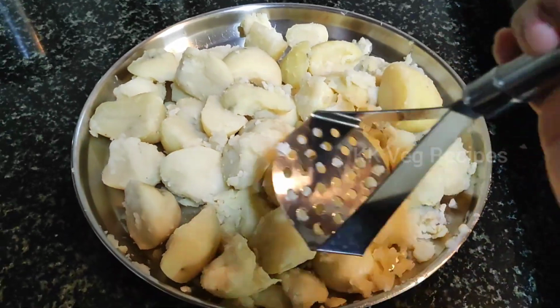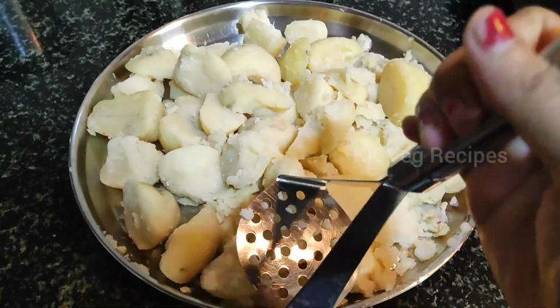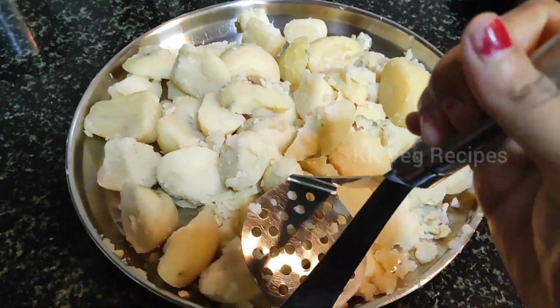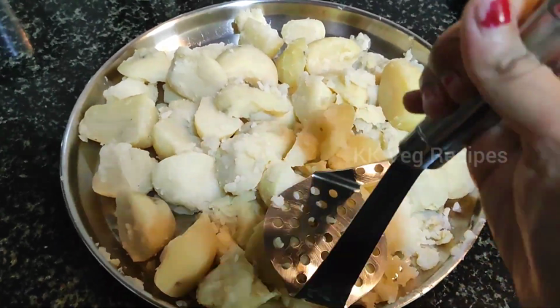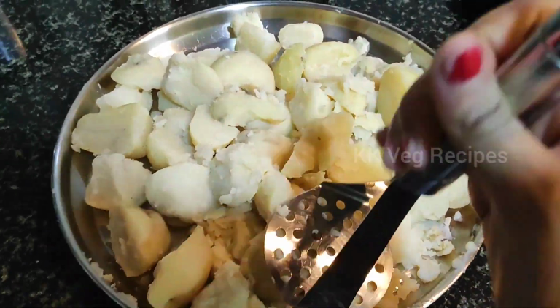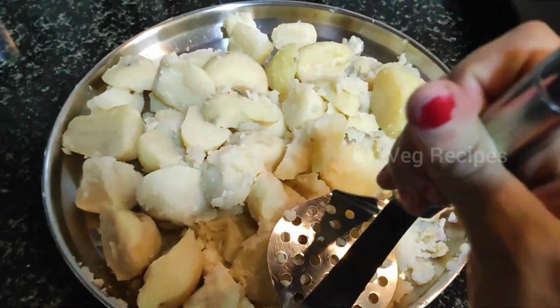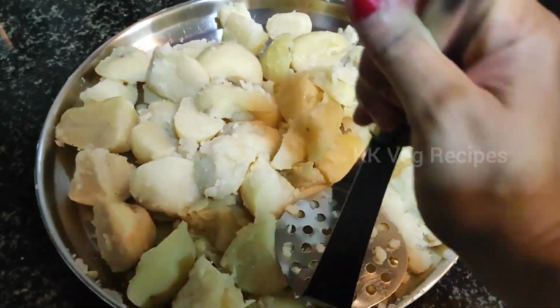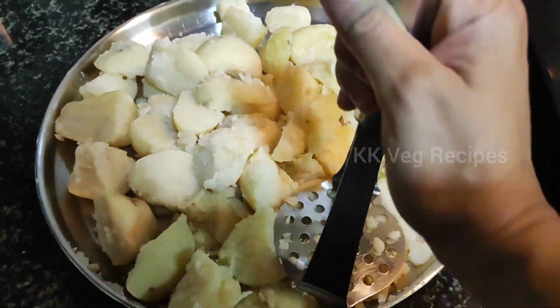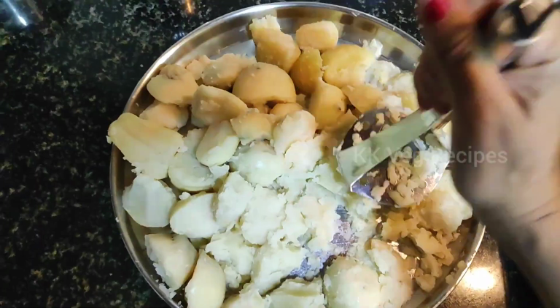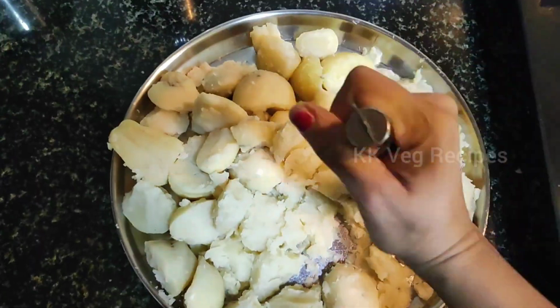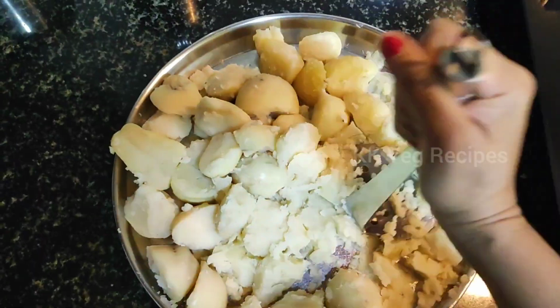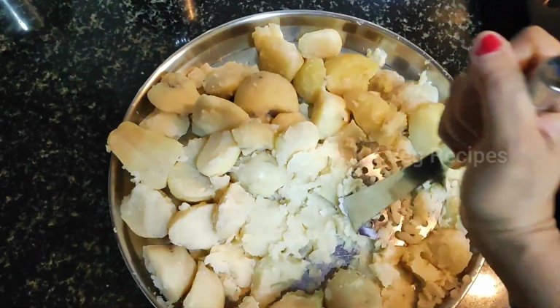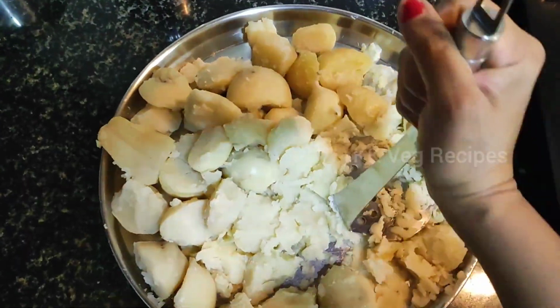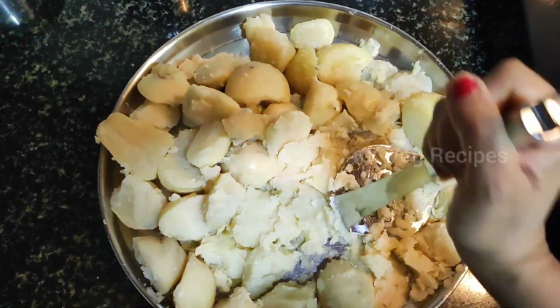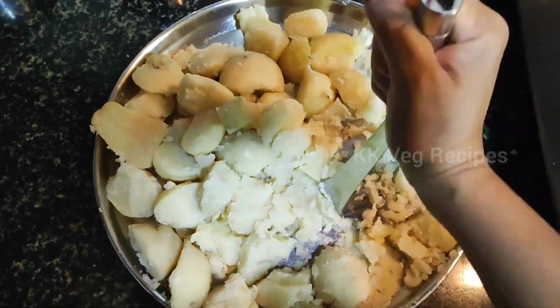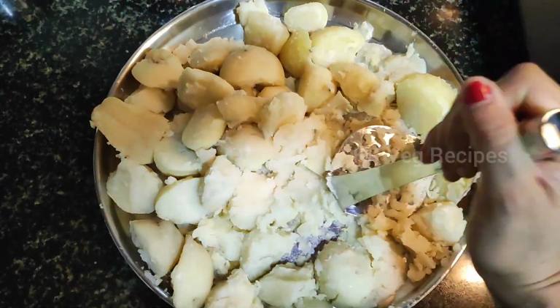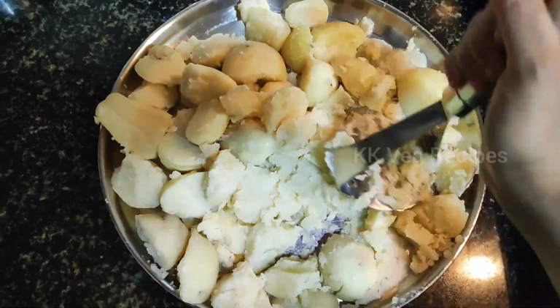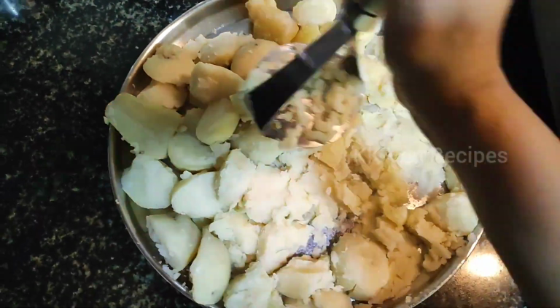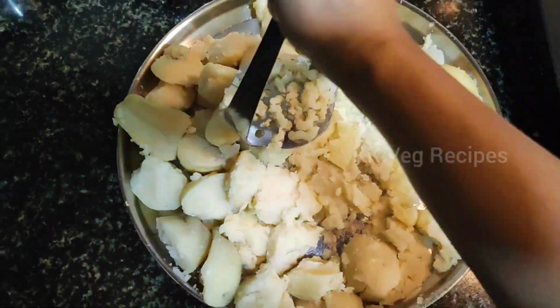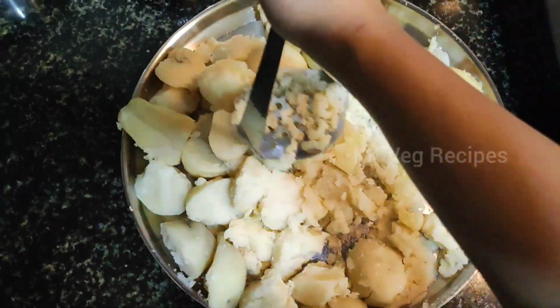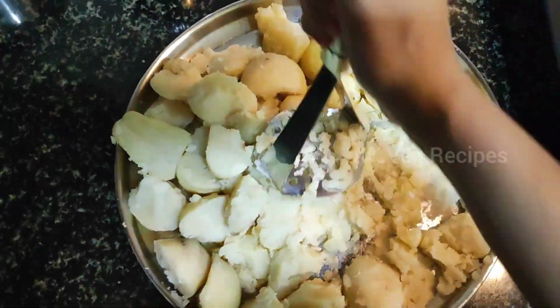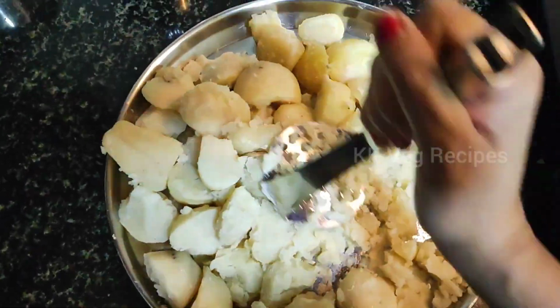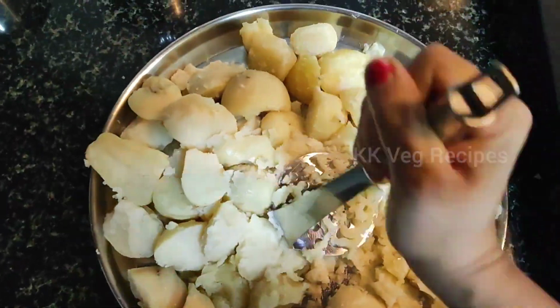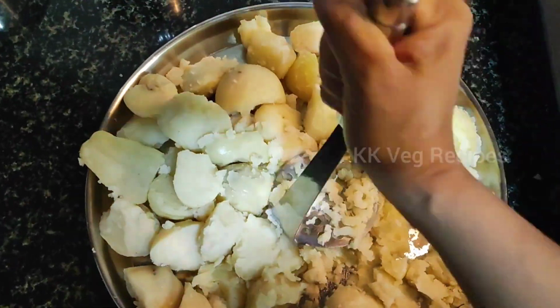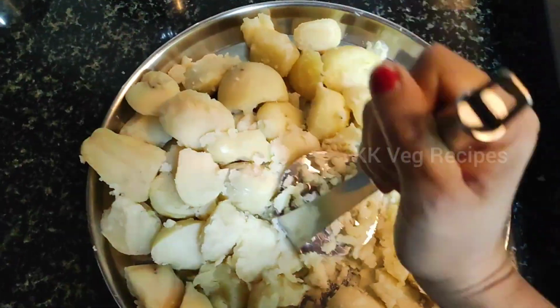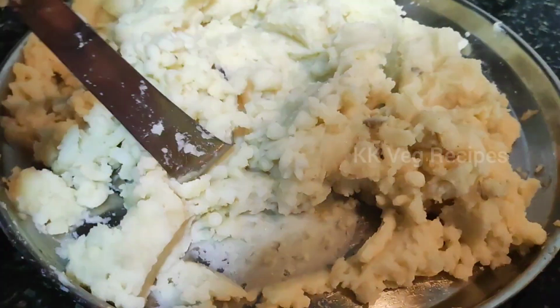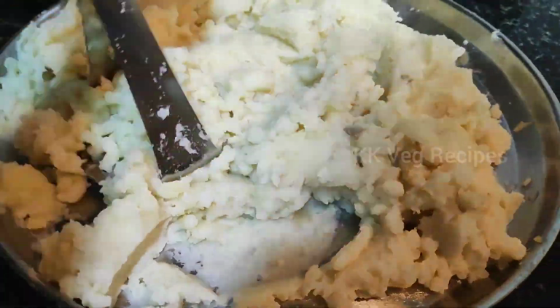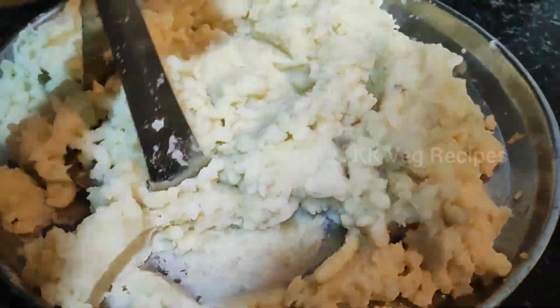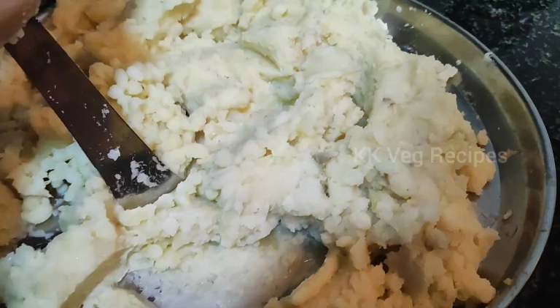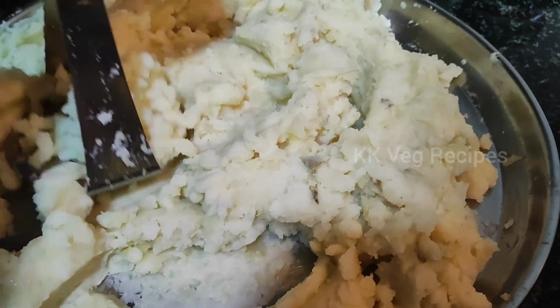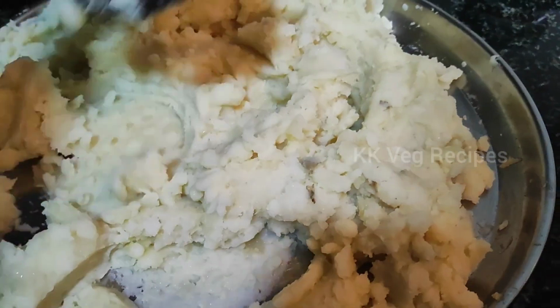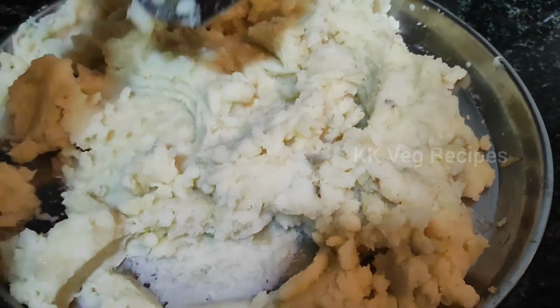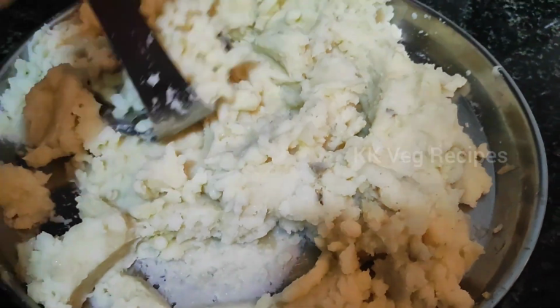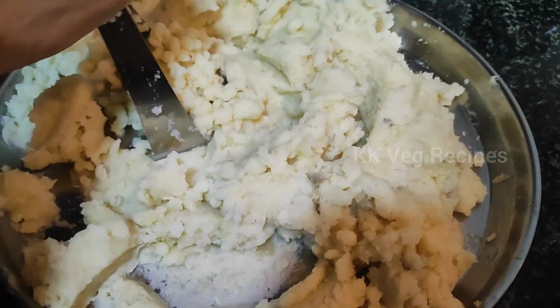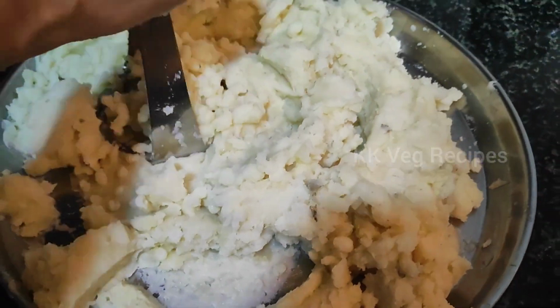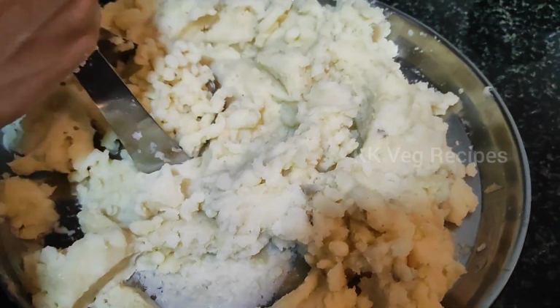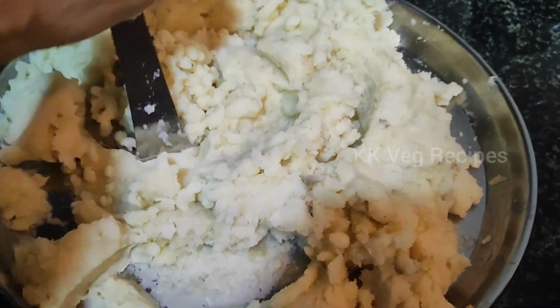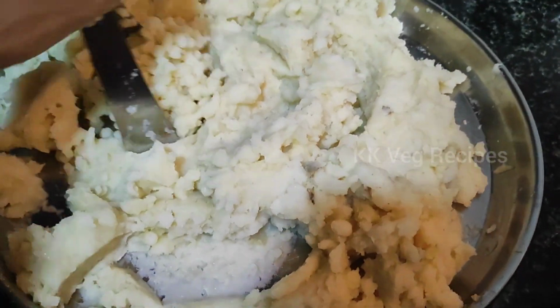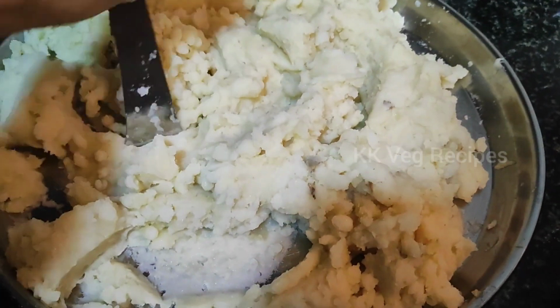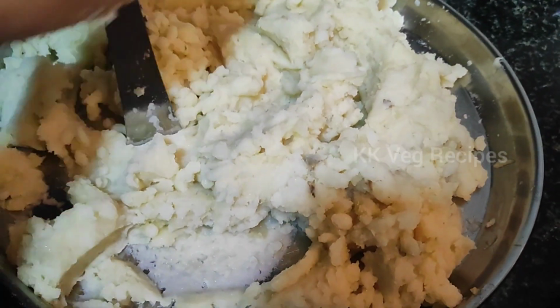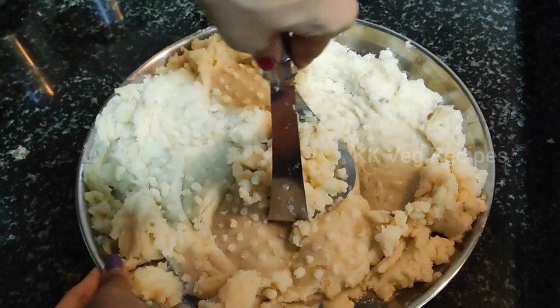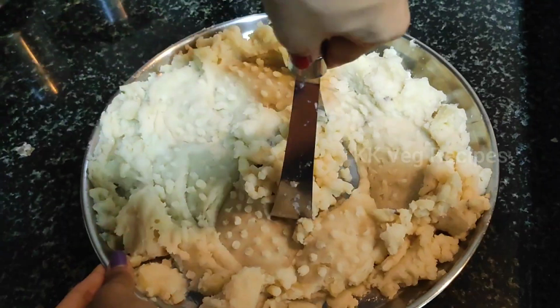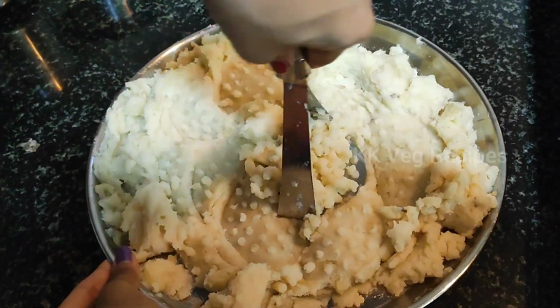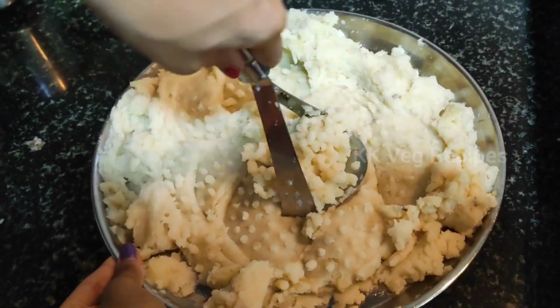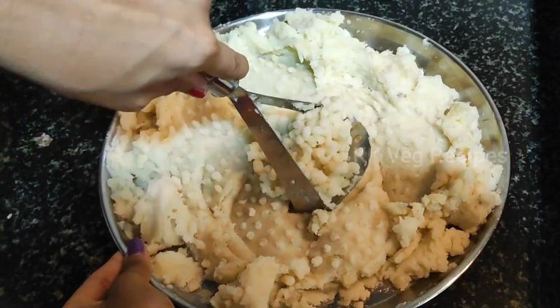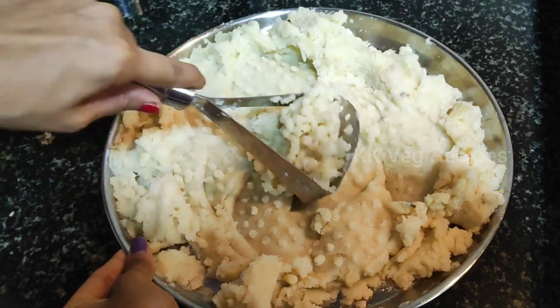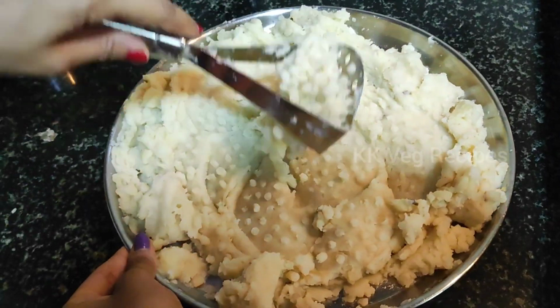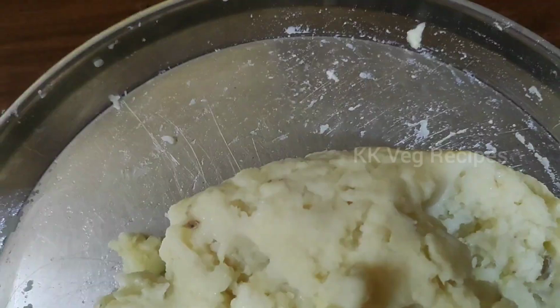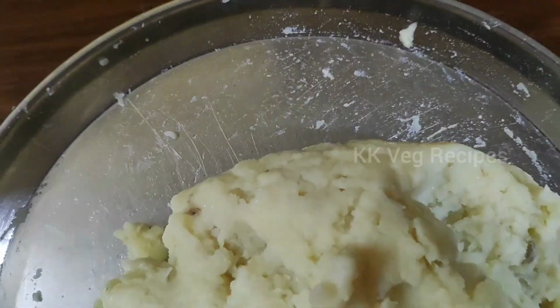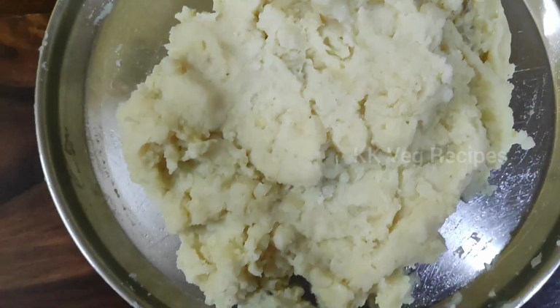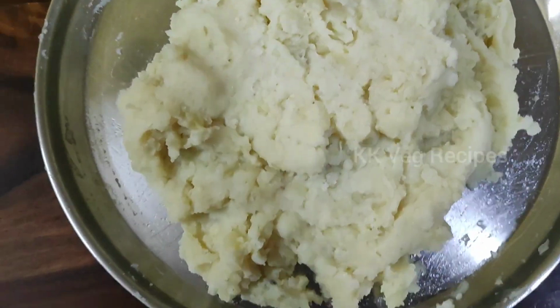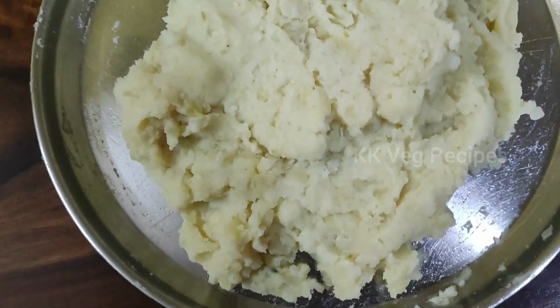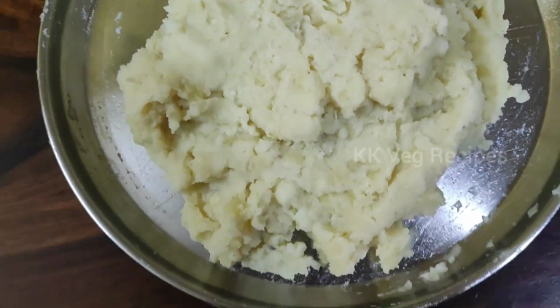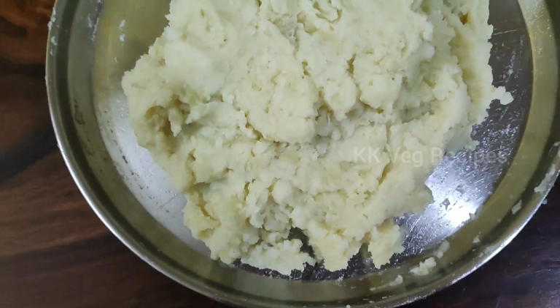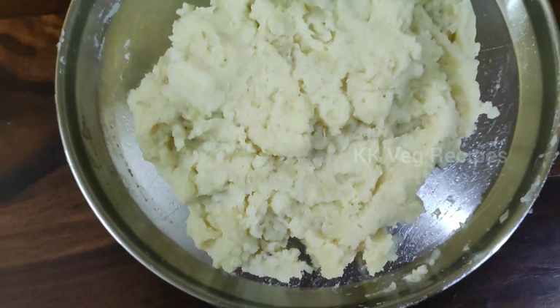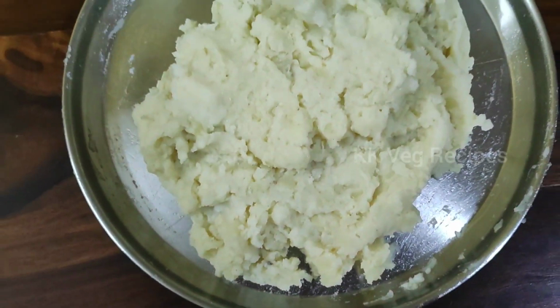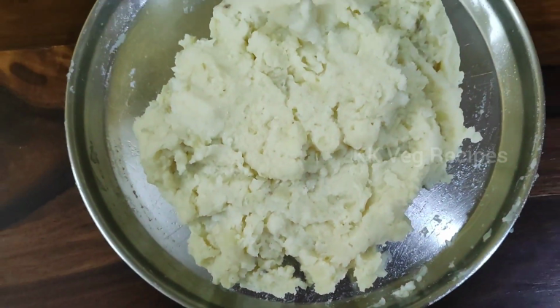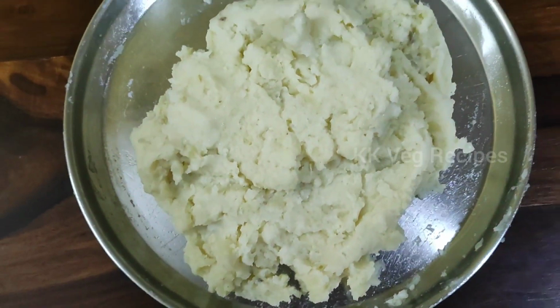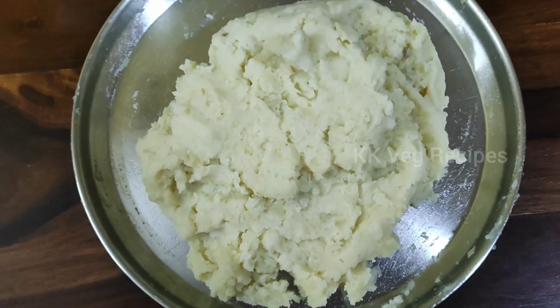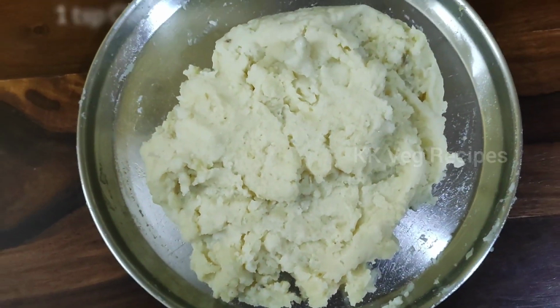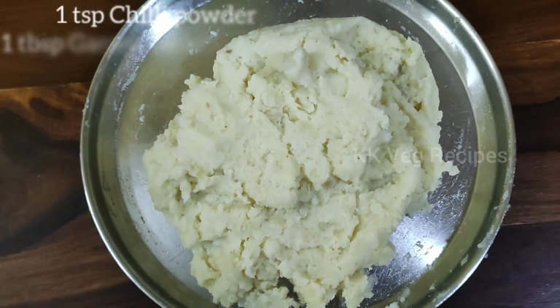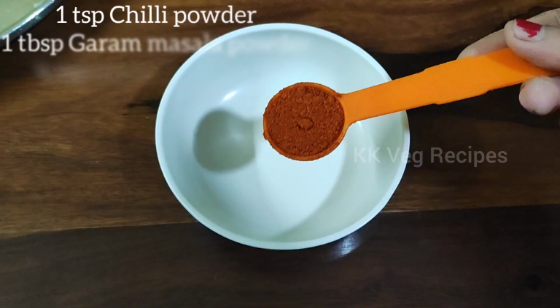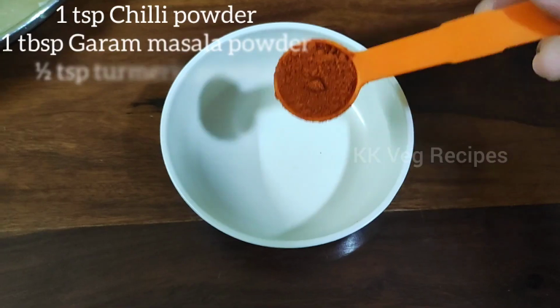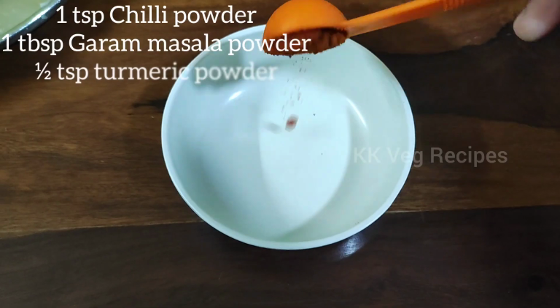Pressure cook the potatoes for three whistles or until soft. Peel the skin and mash them well.